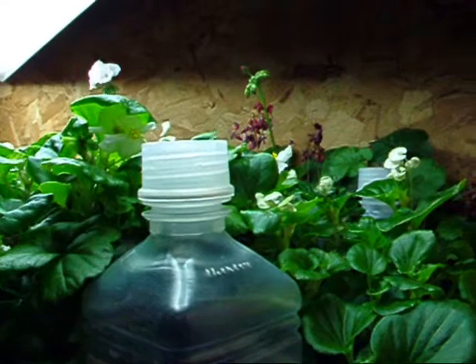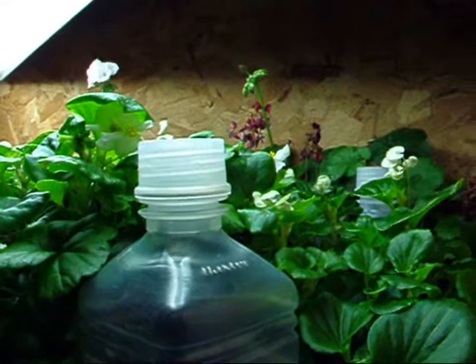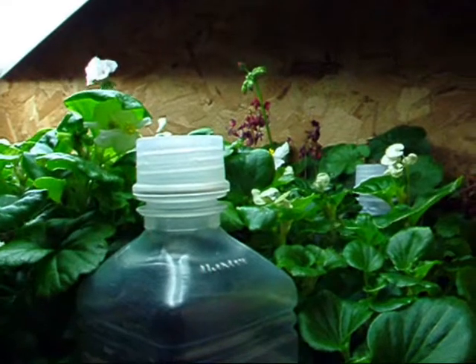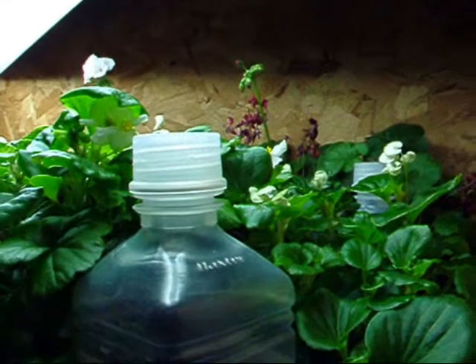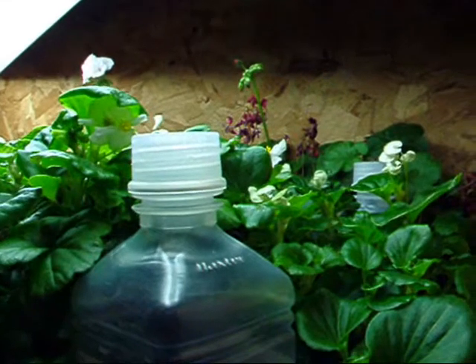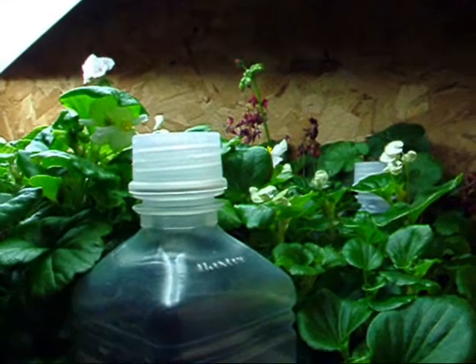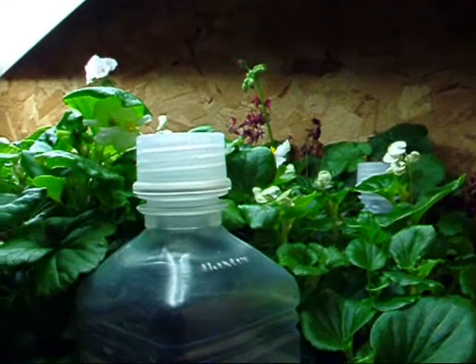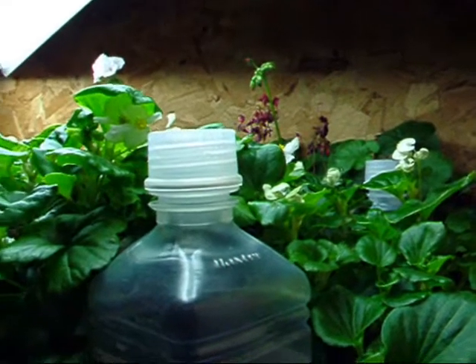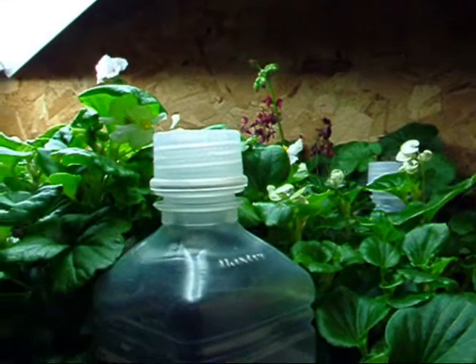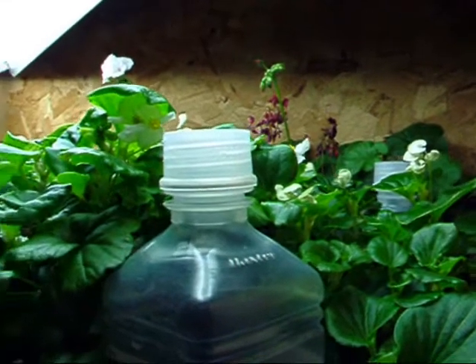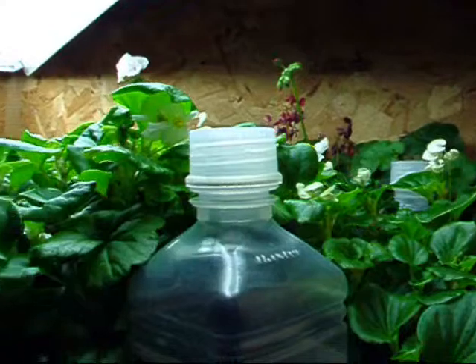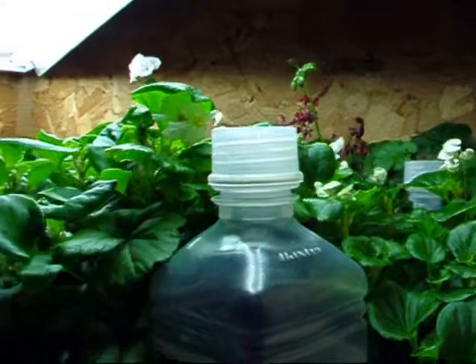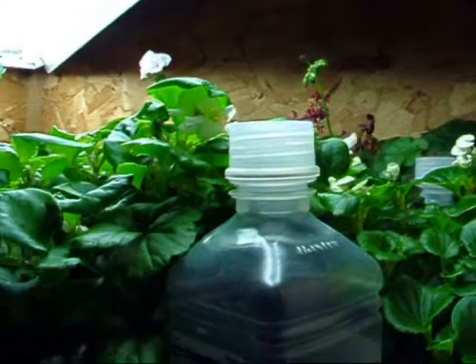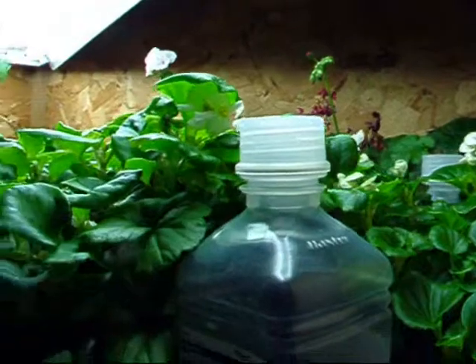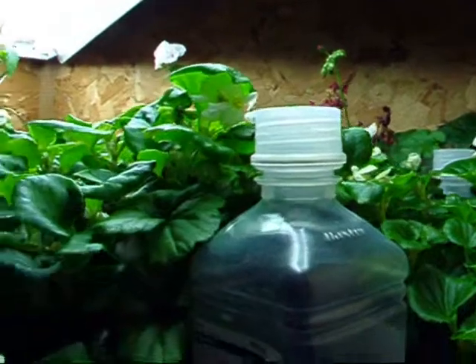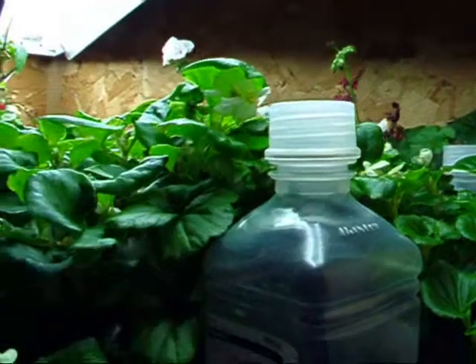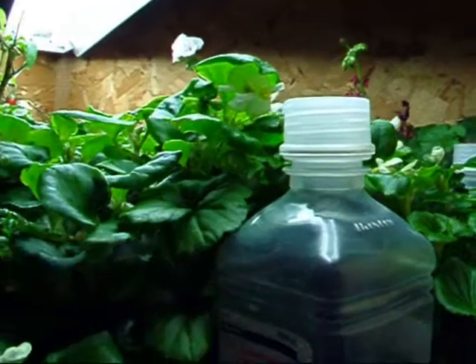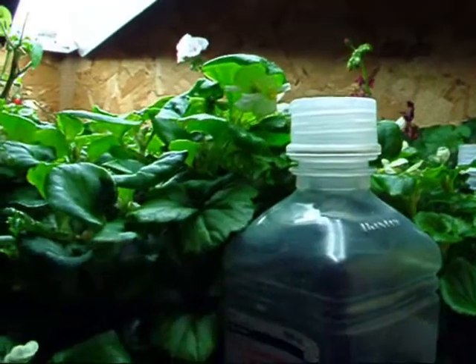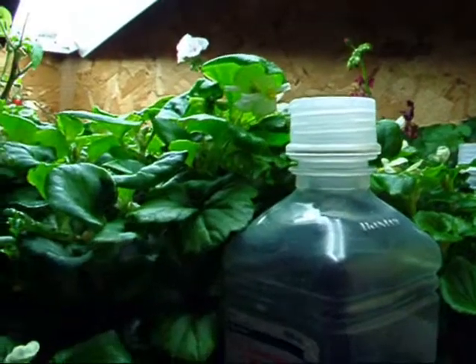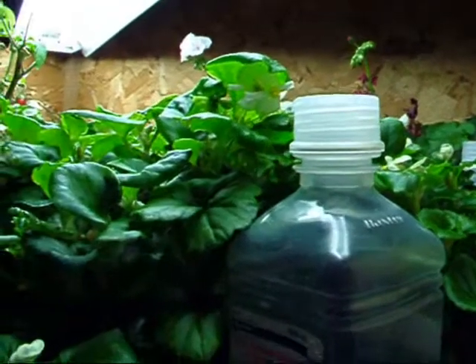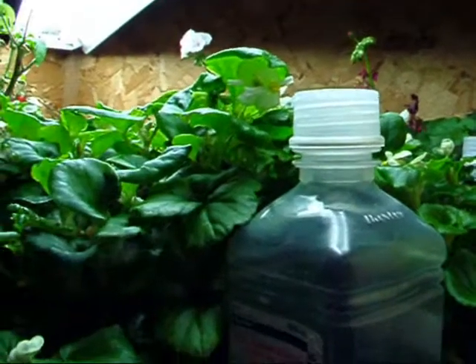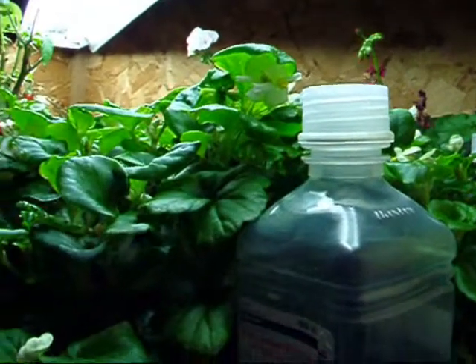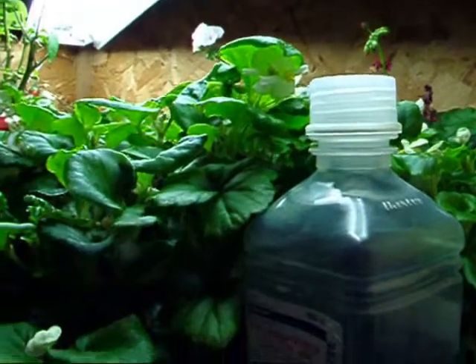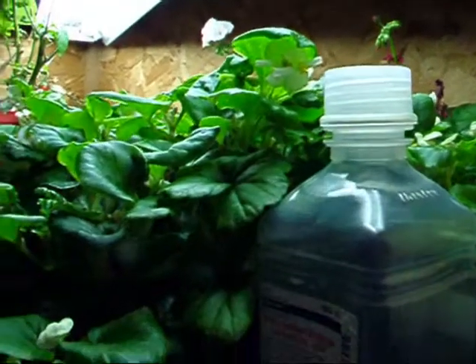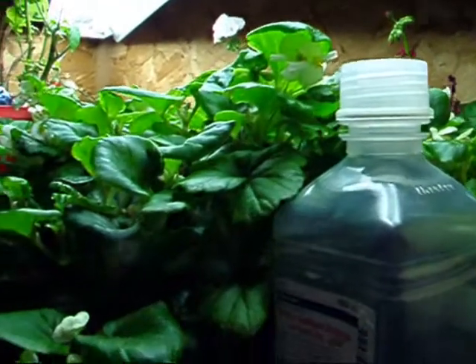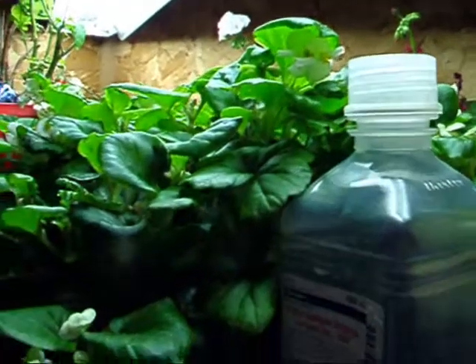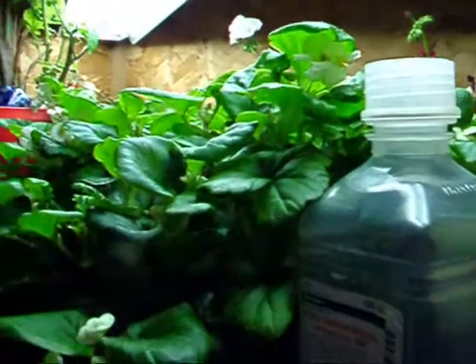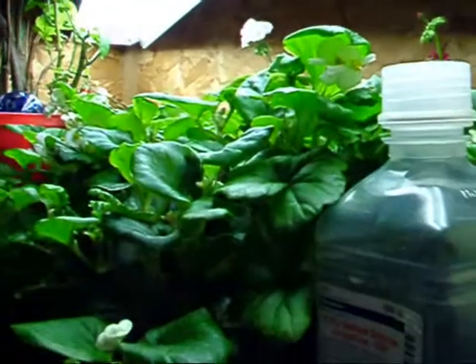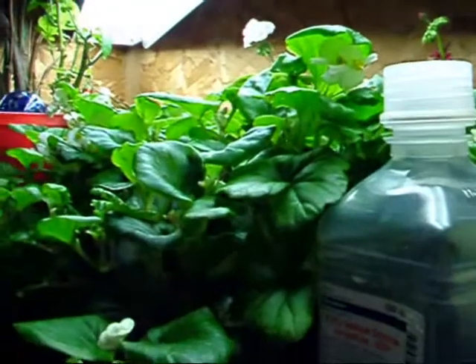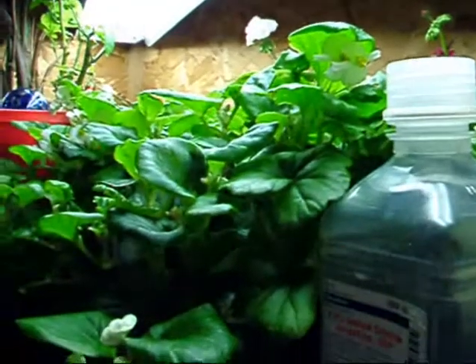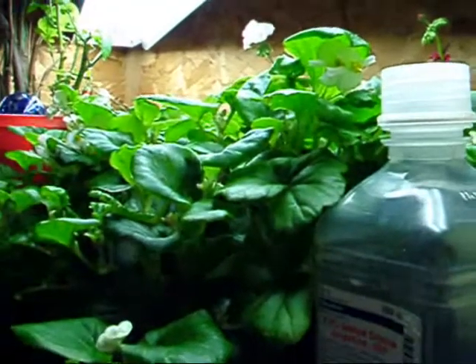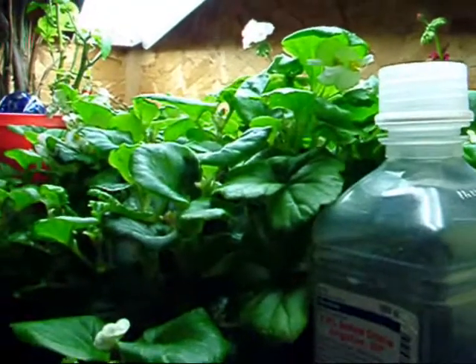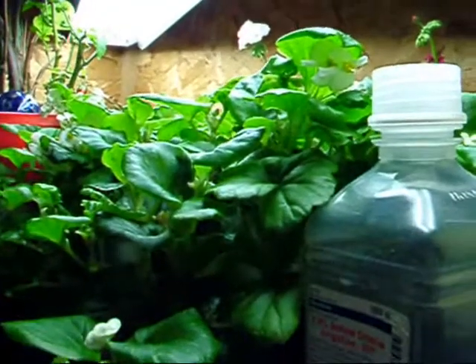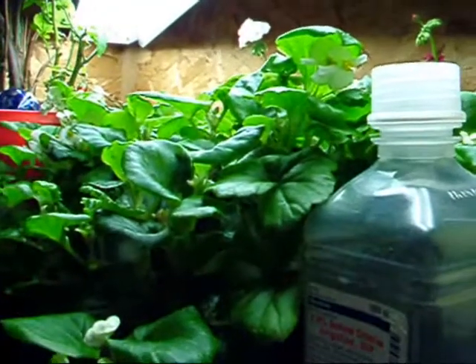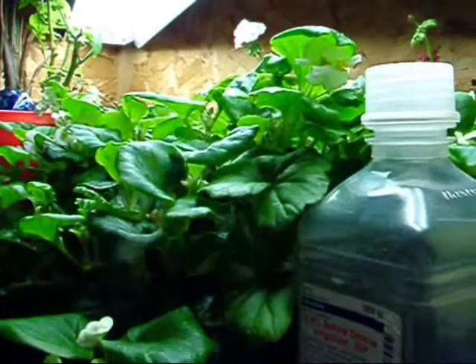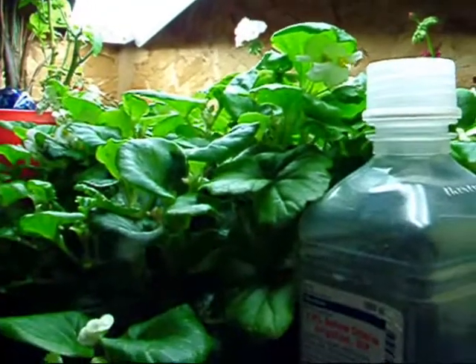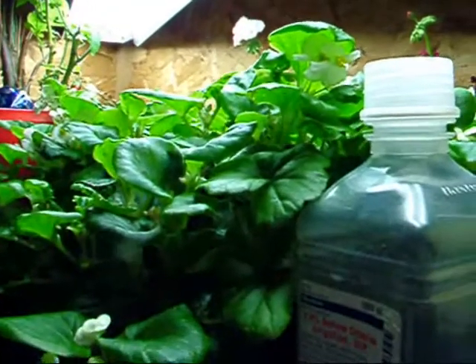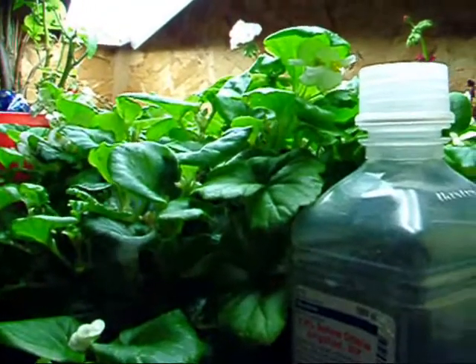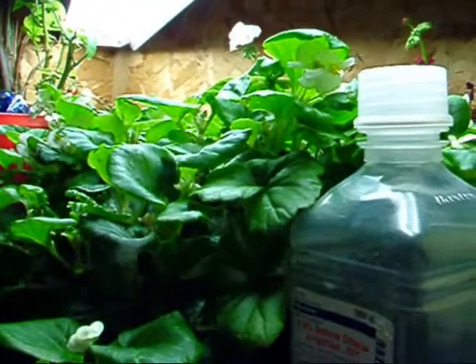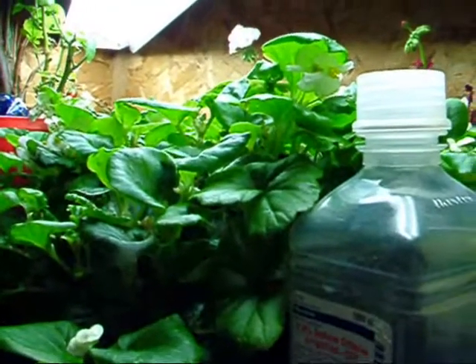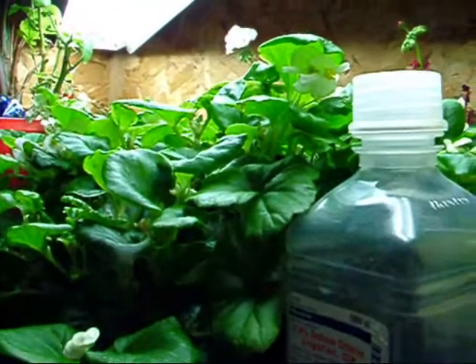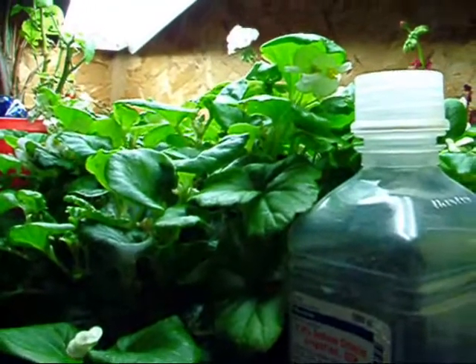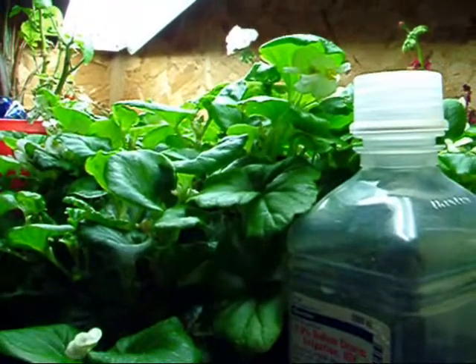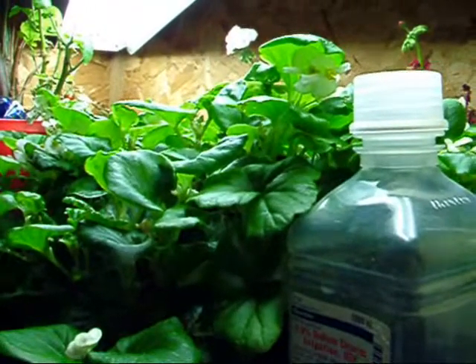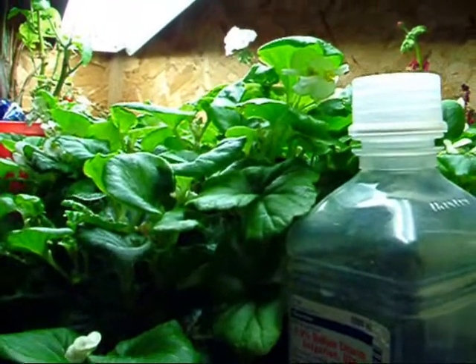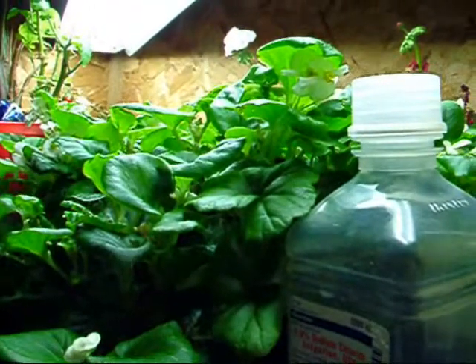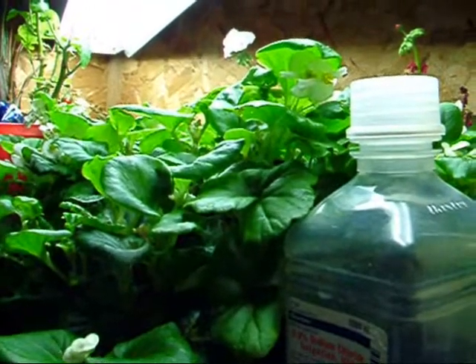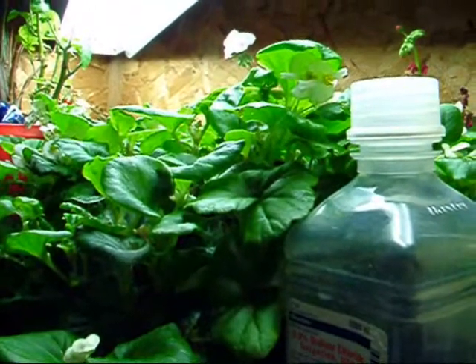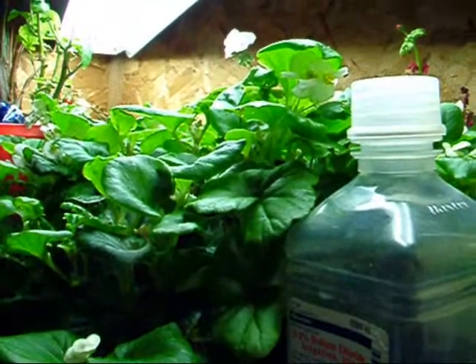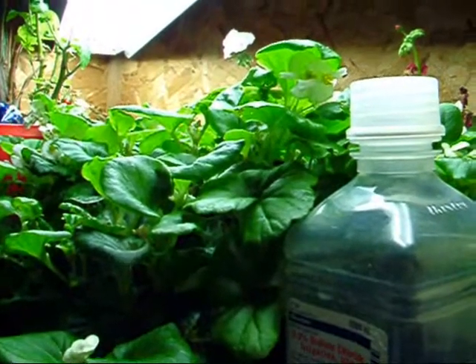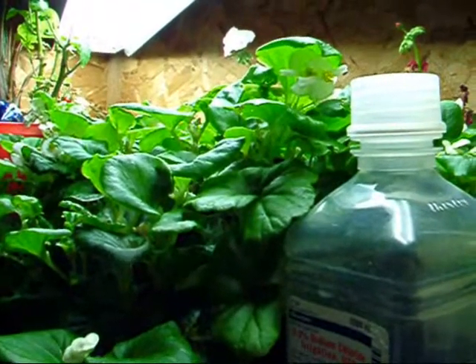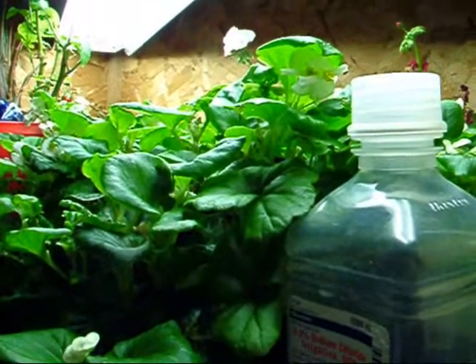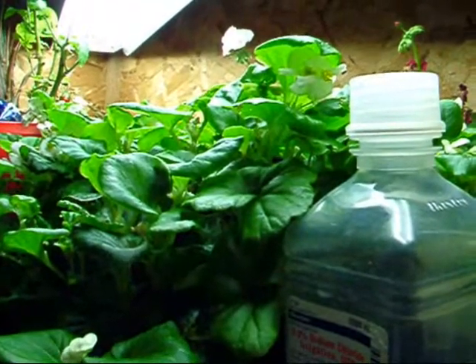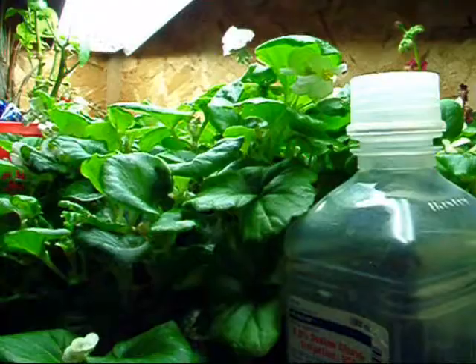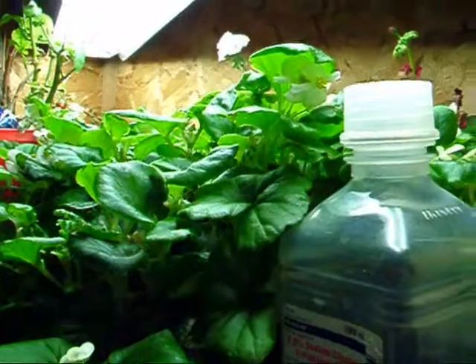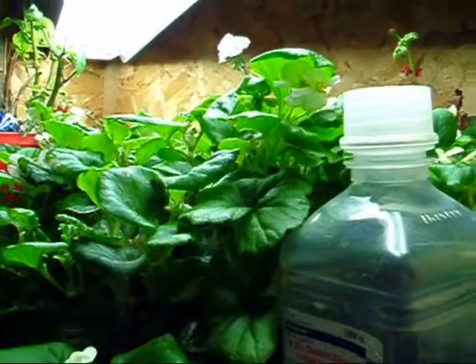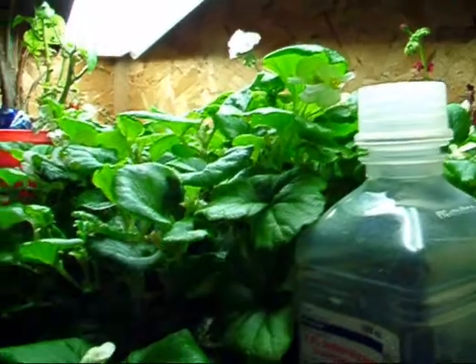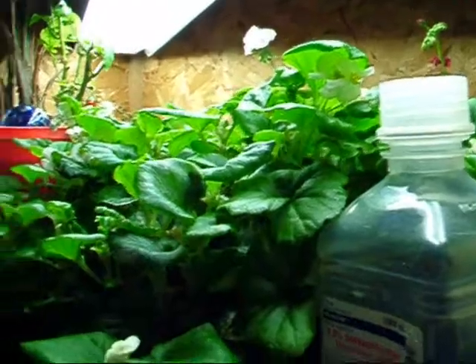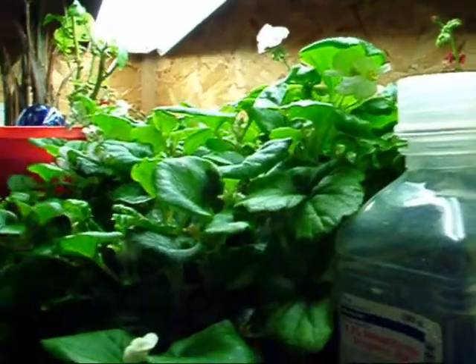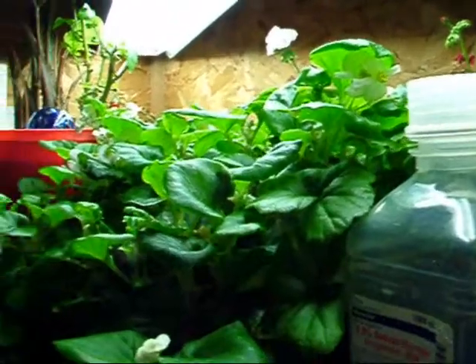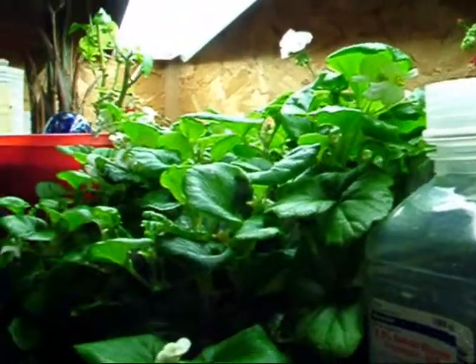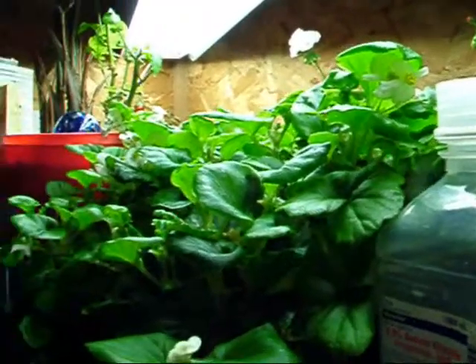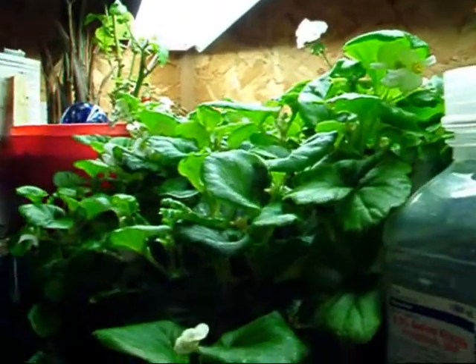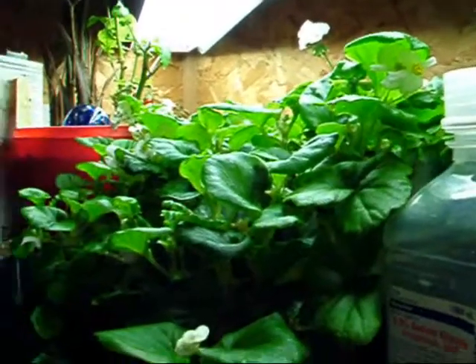Hello YouTubers, this is just a quick update. I think — and don't quote me — I think these are geraniums, but anyway.